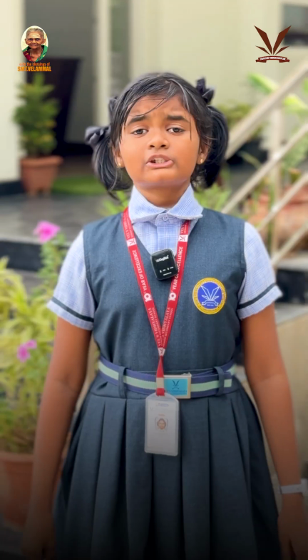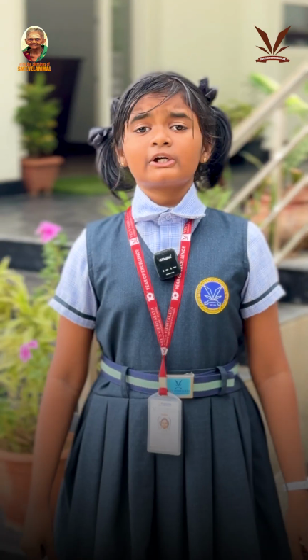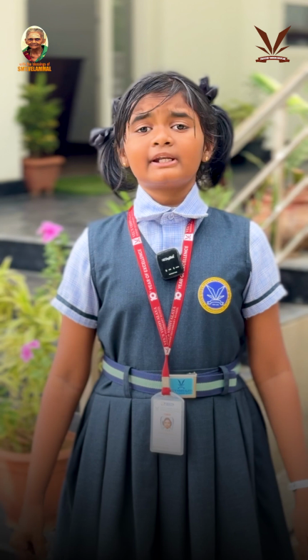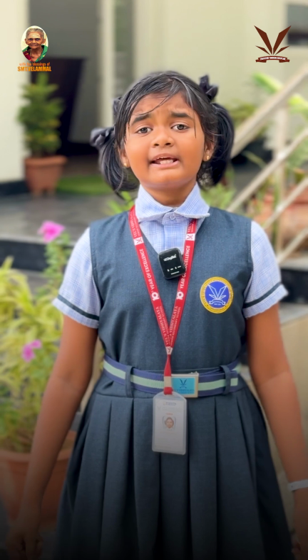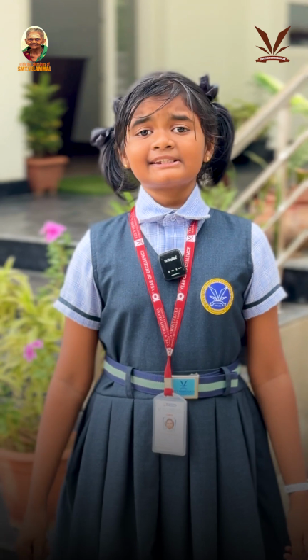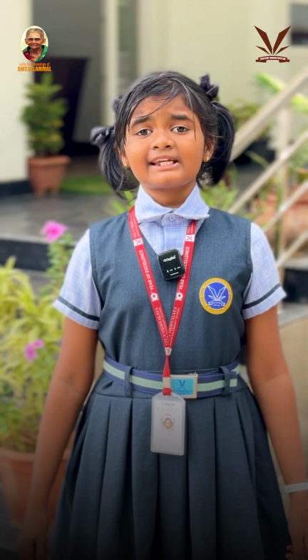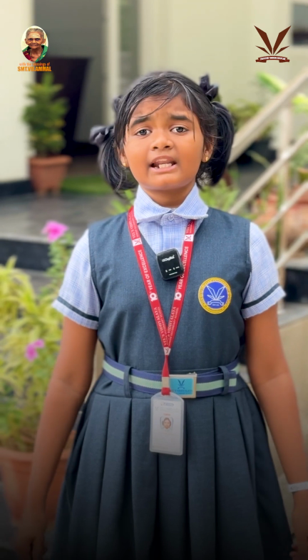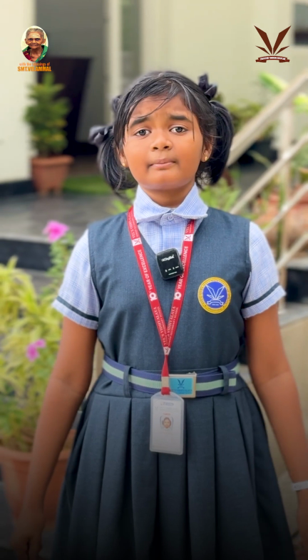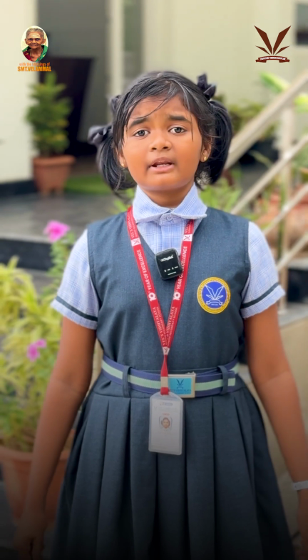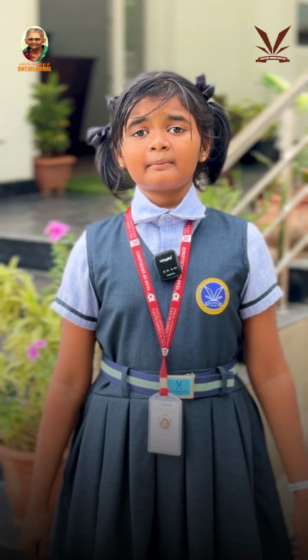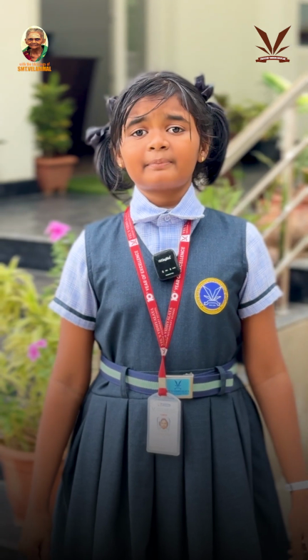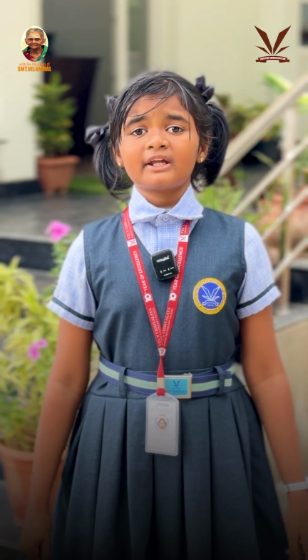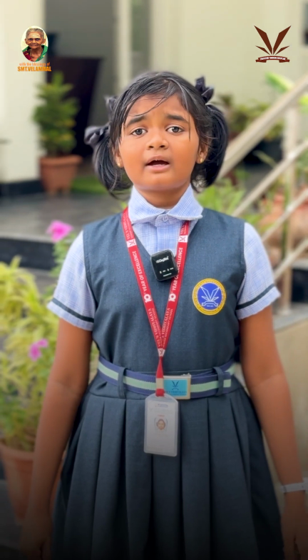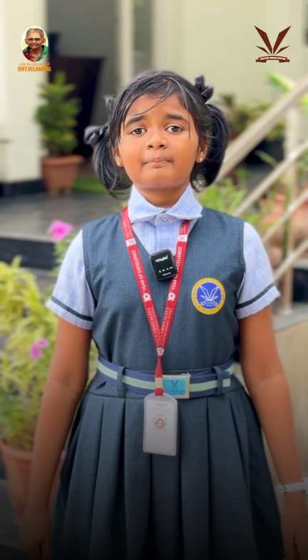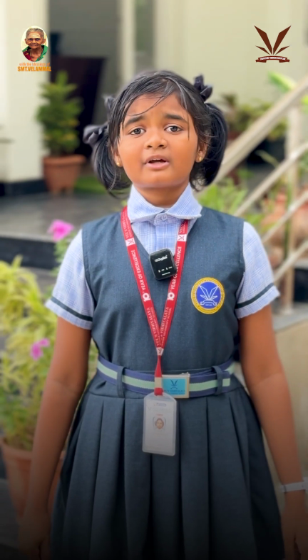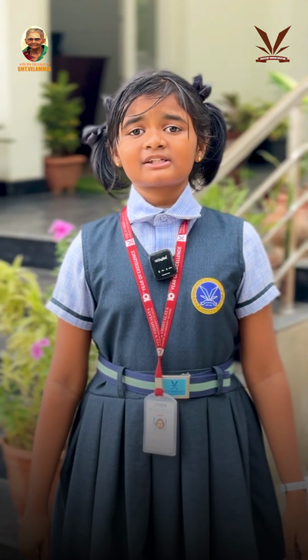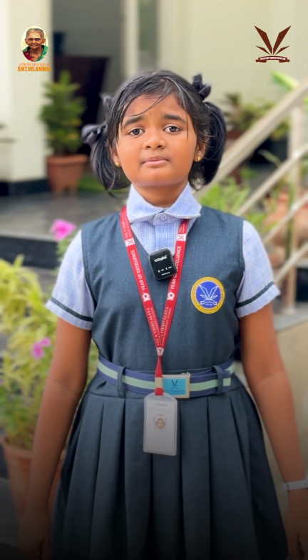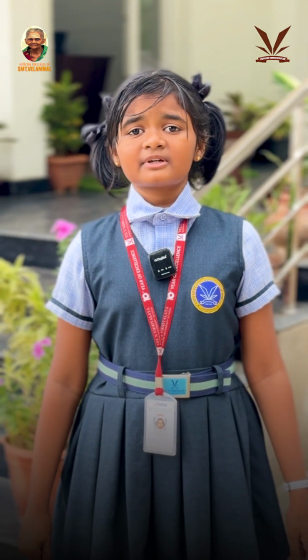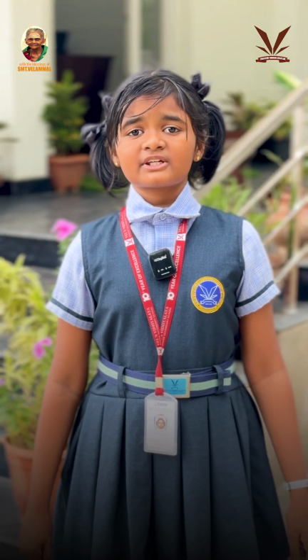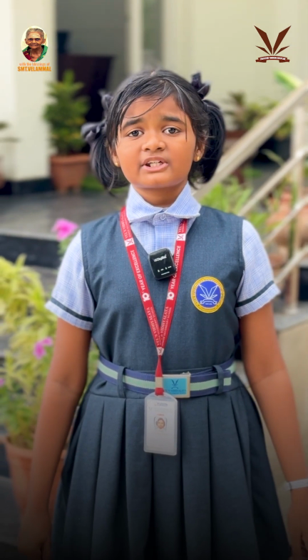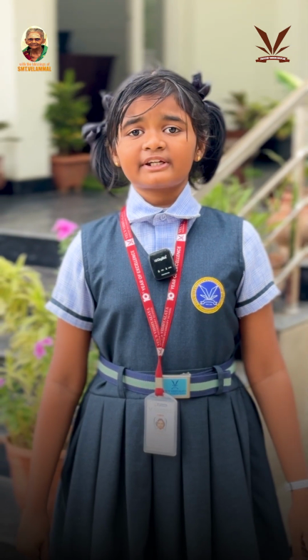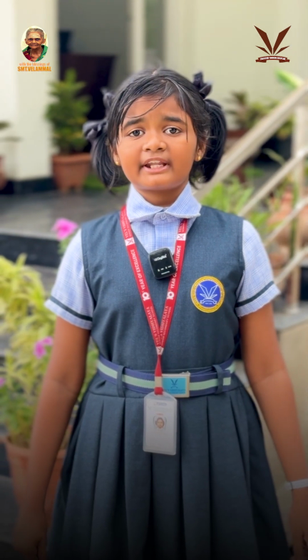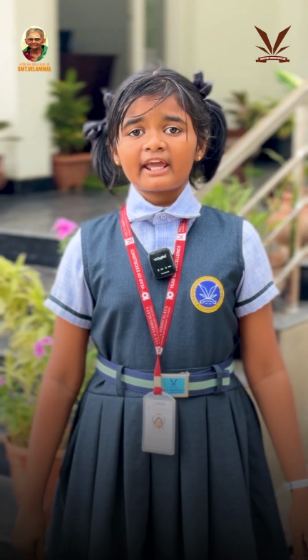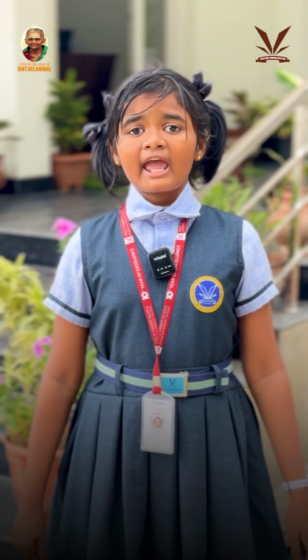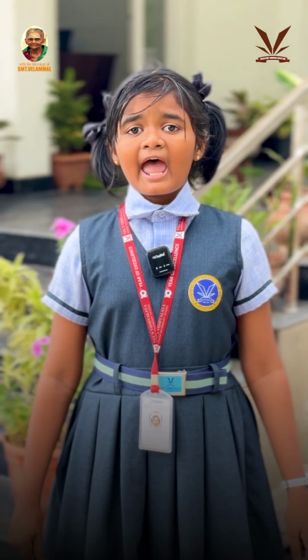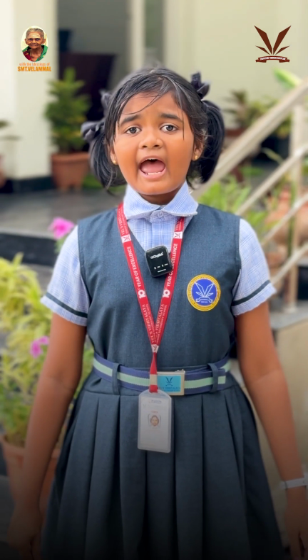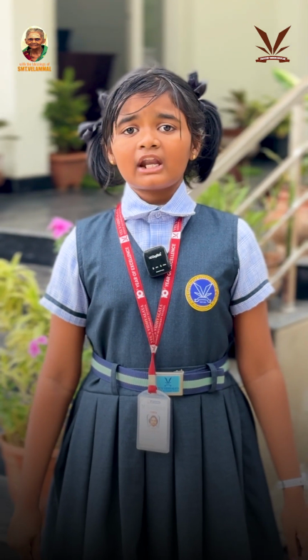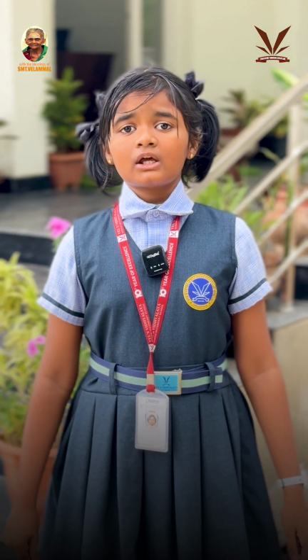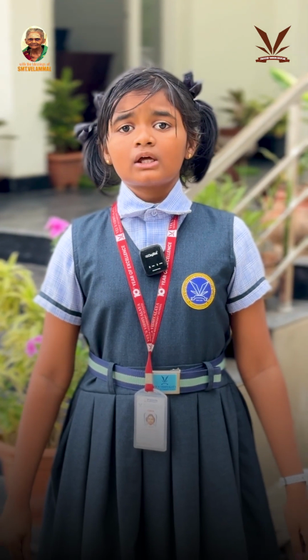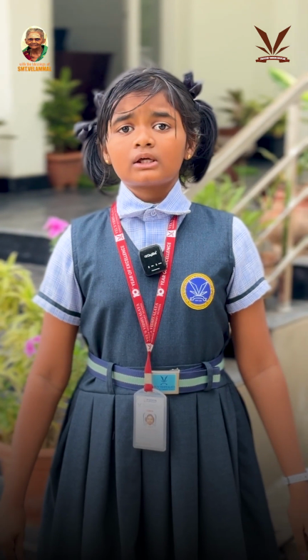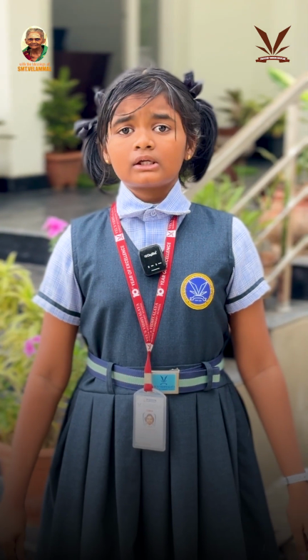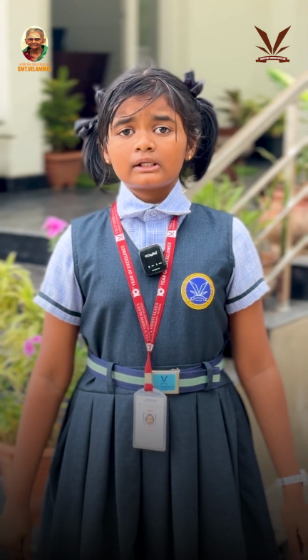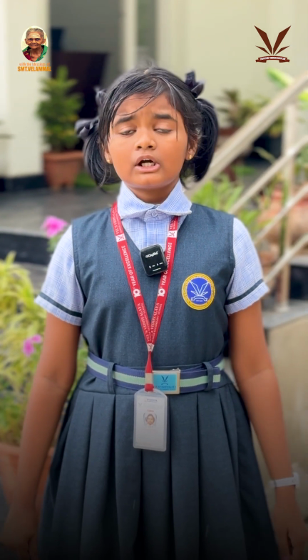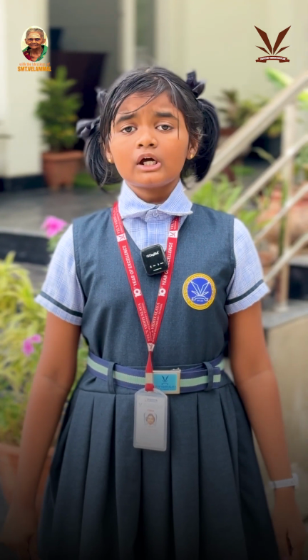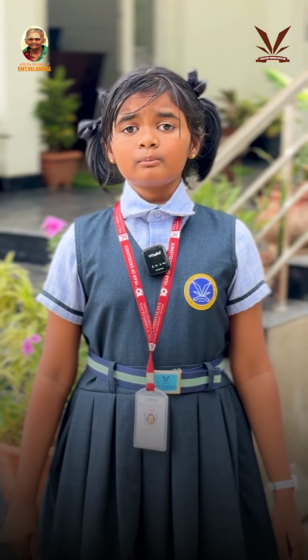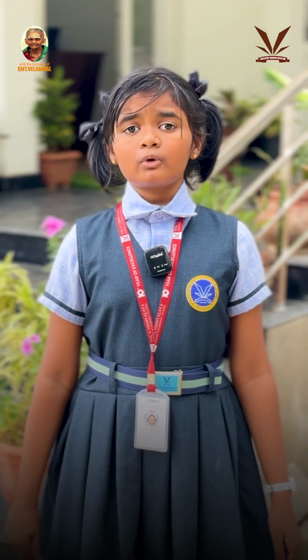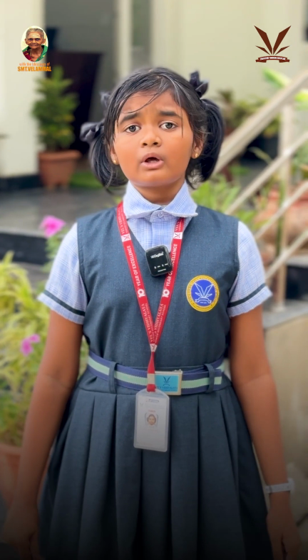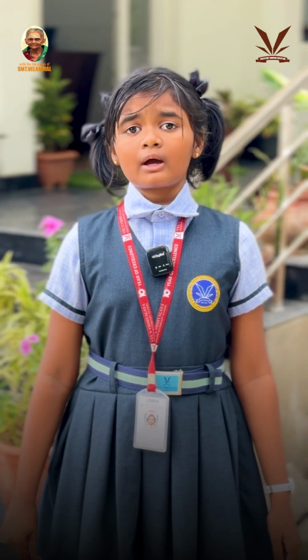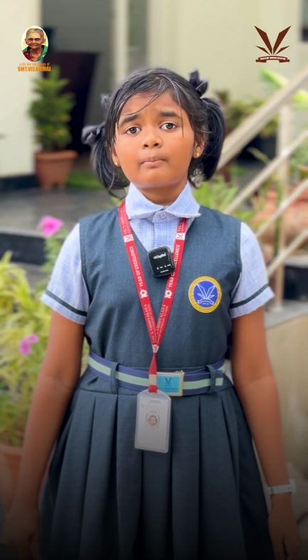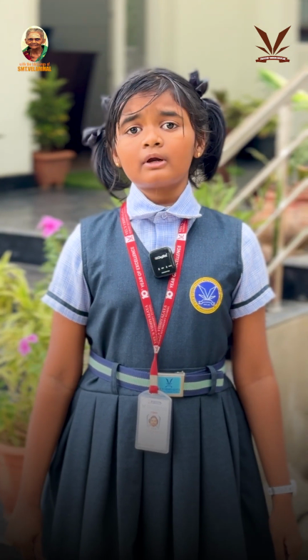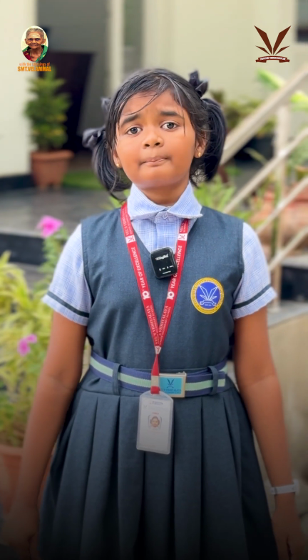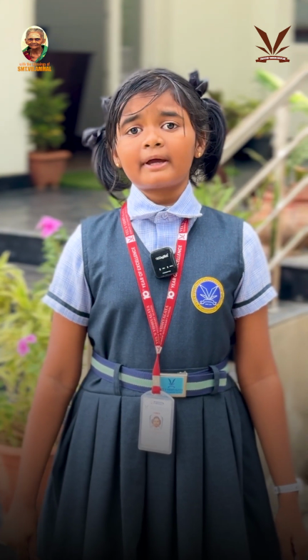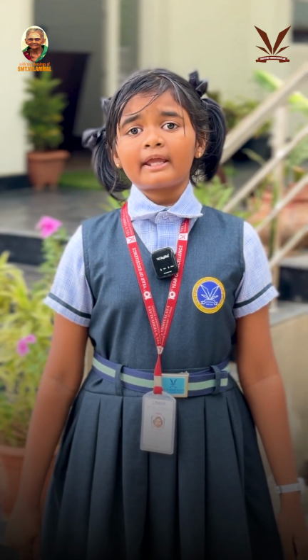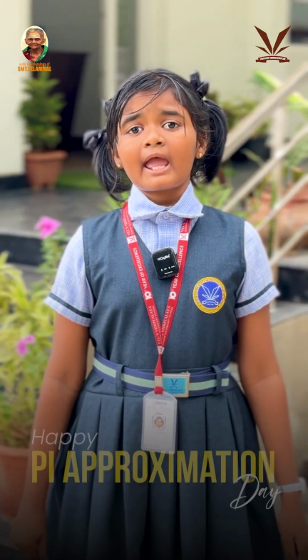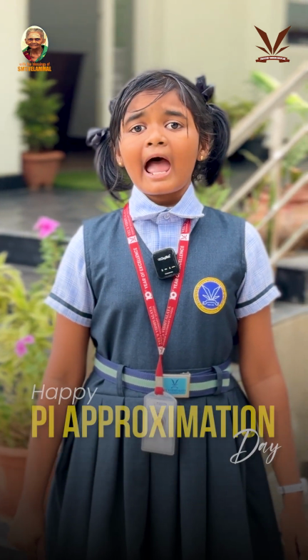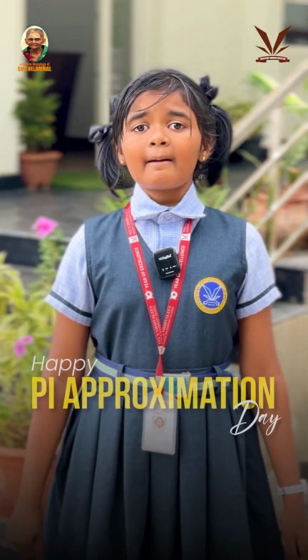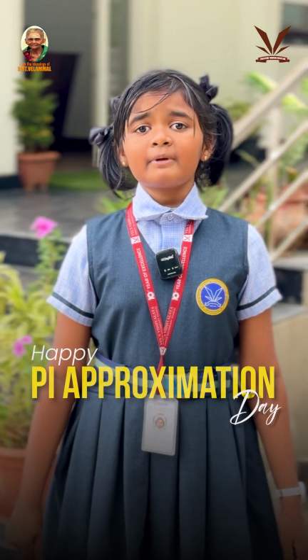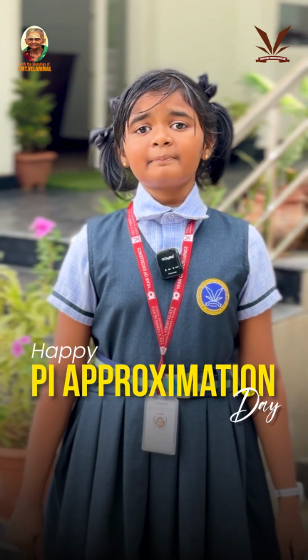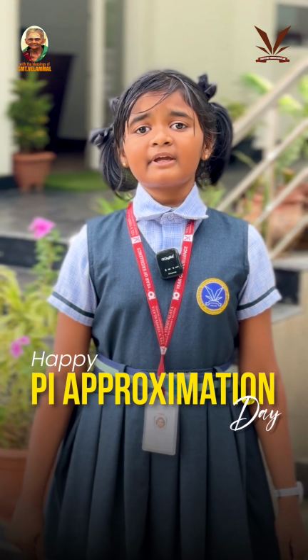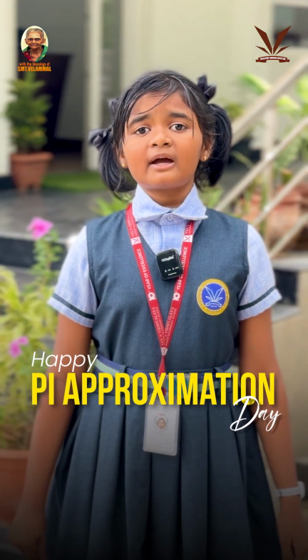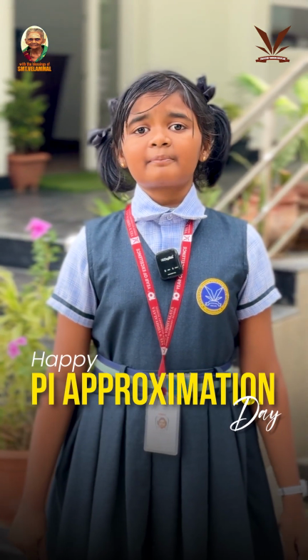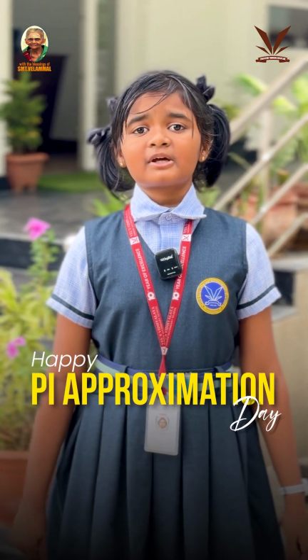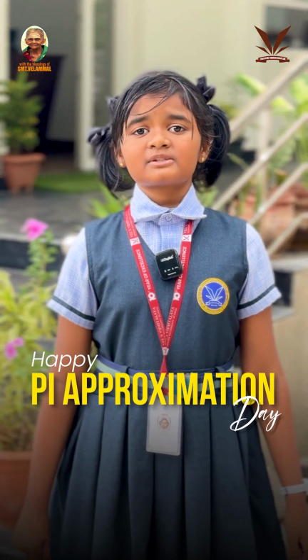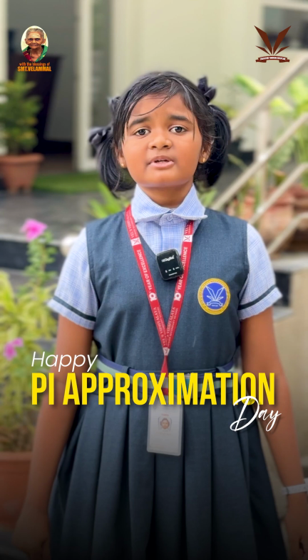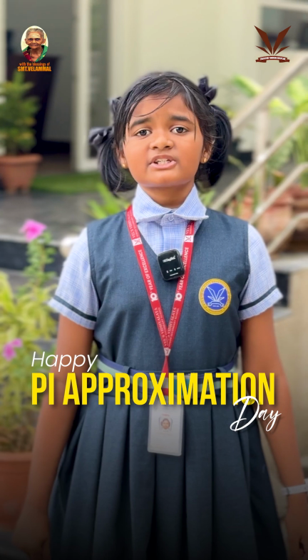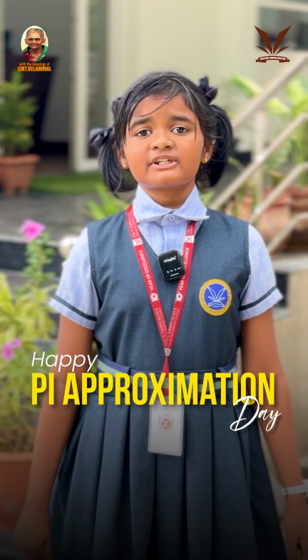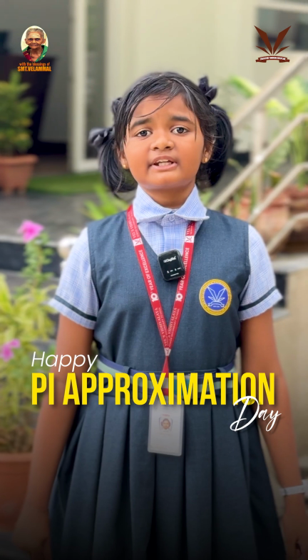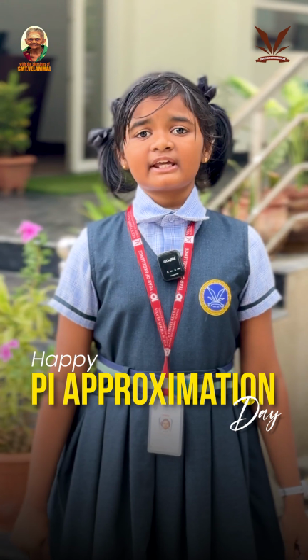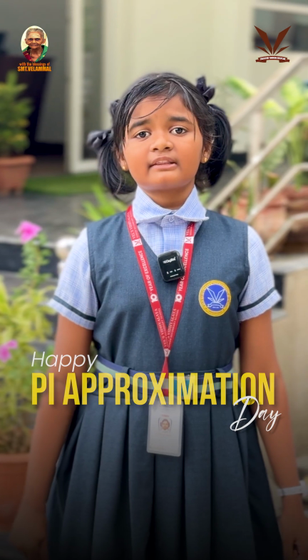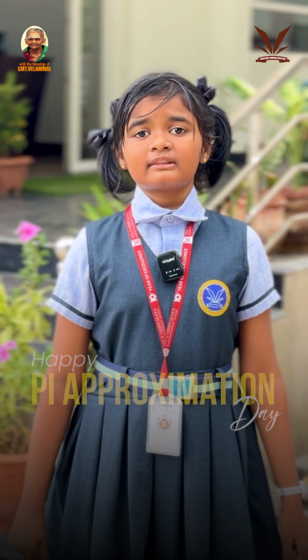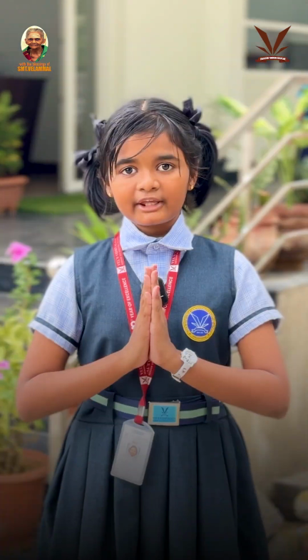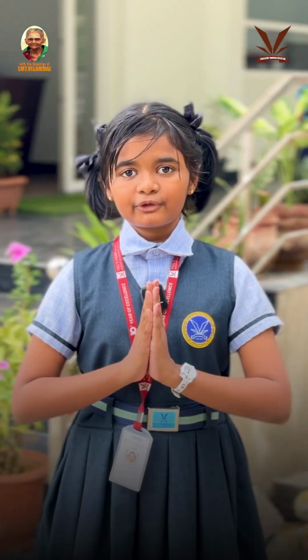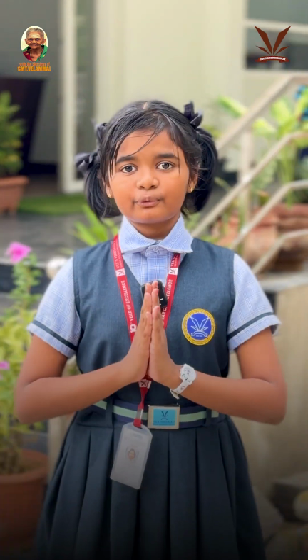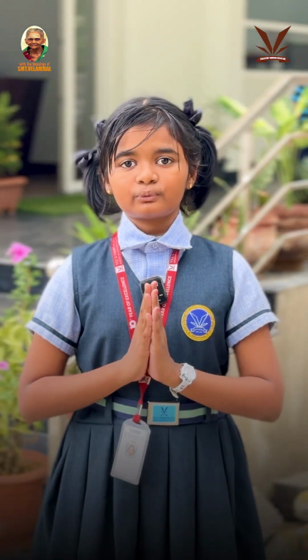So let's celebrate Pi Approximation Day and learn more about pi. Happy Pi Approximation Day! Thank you.